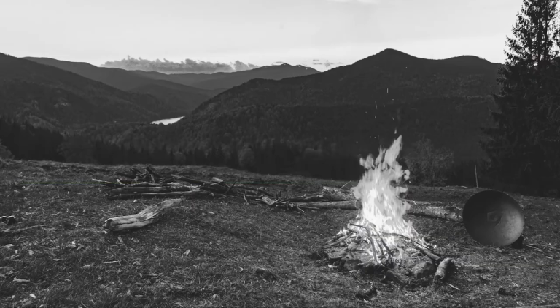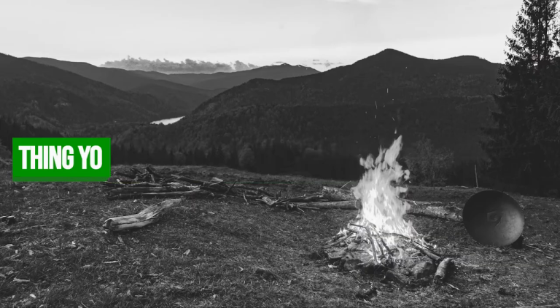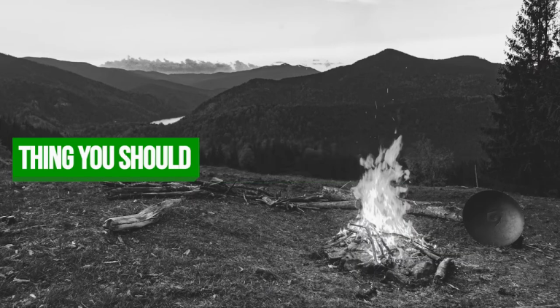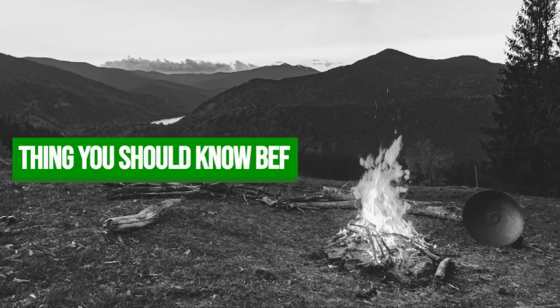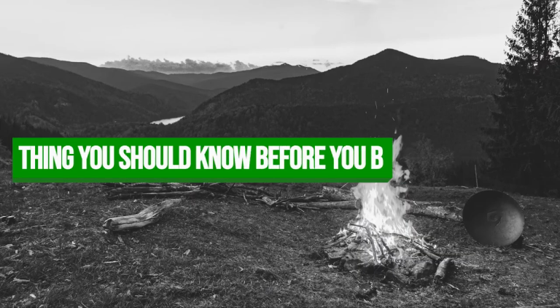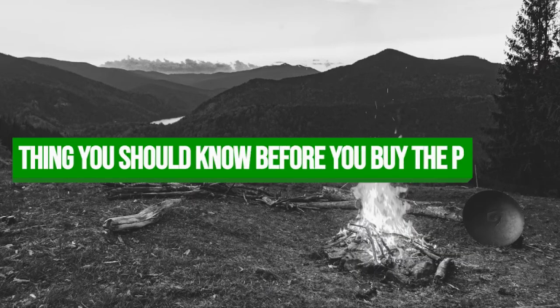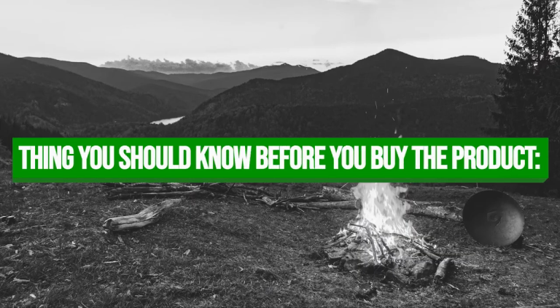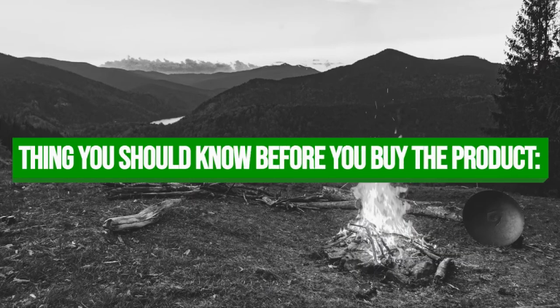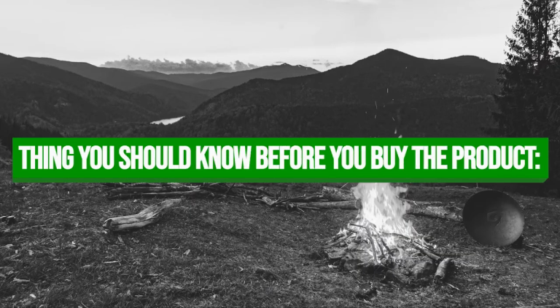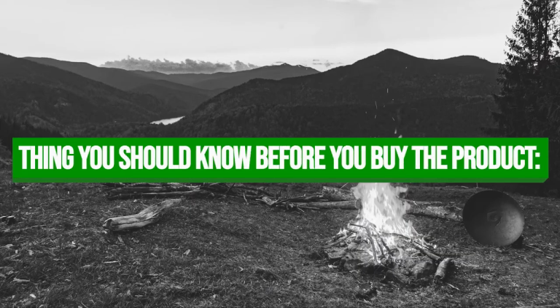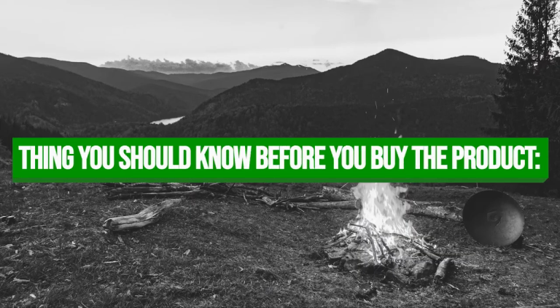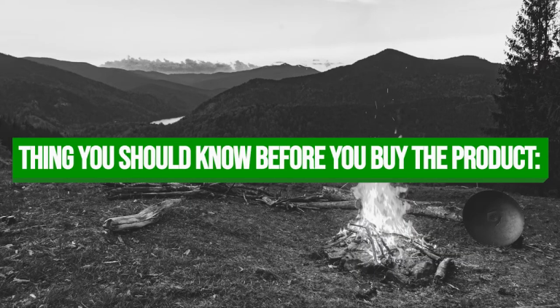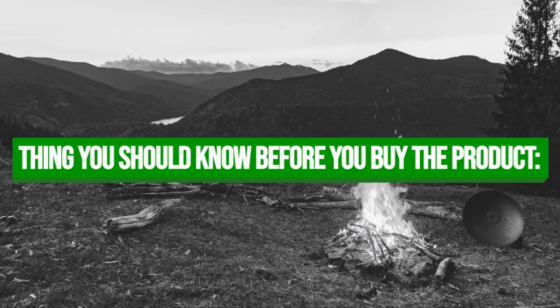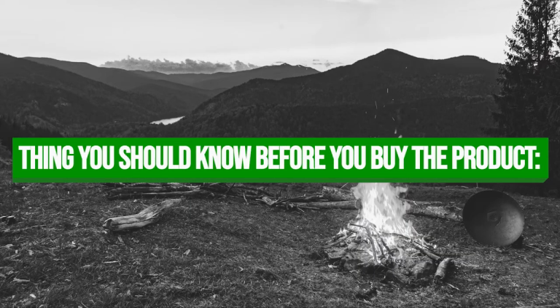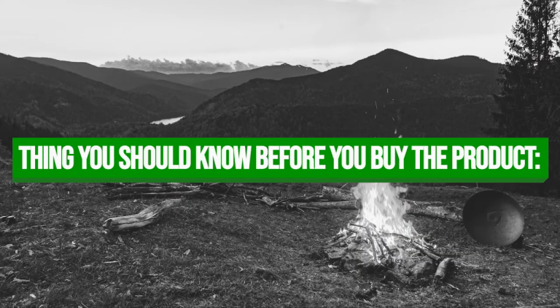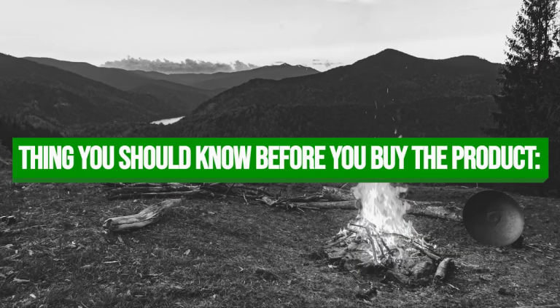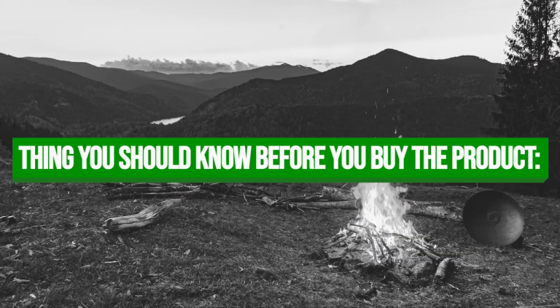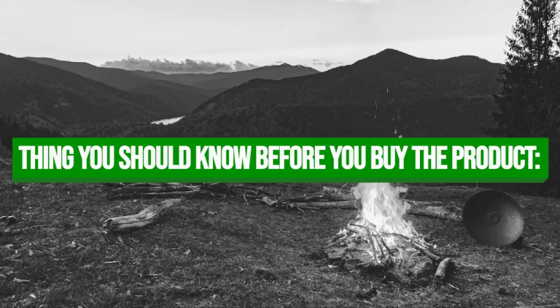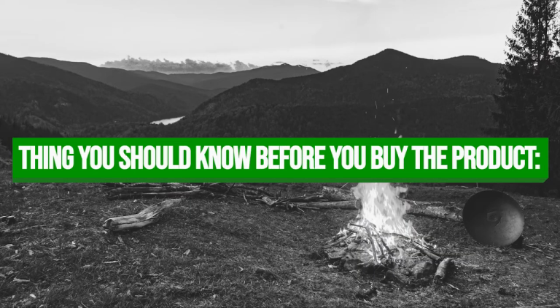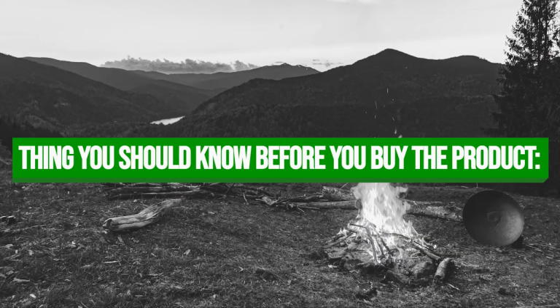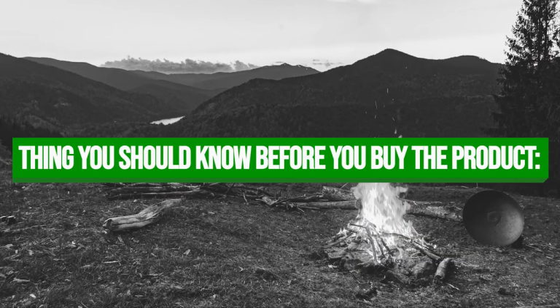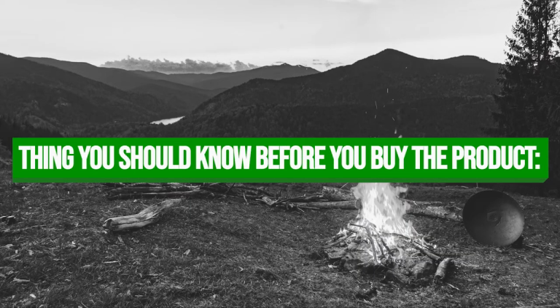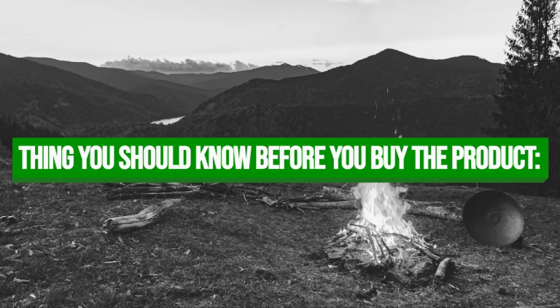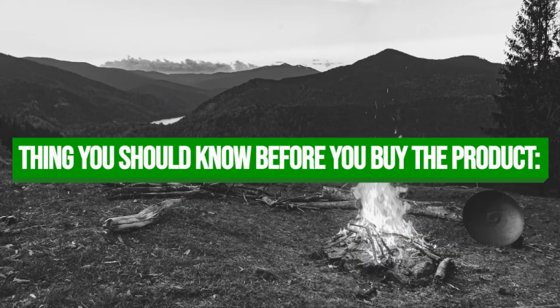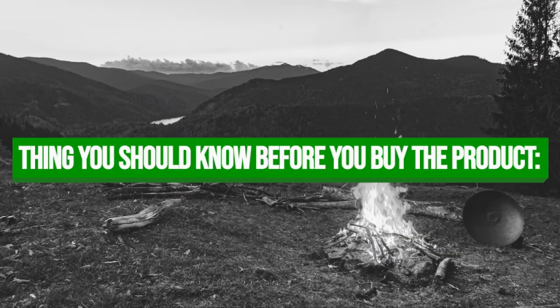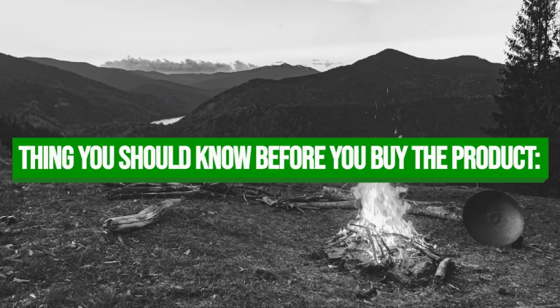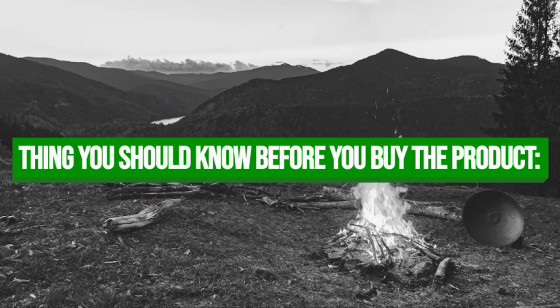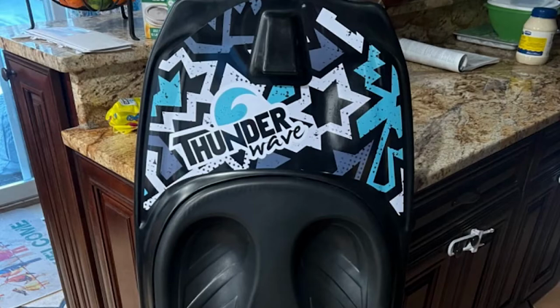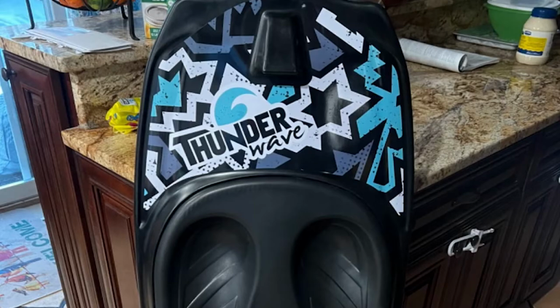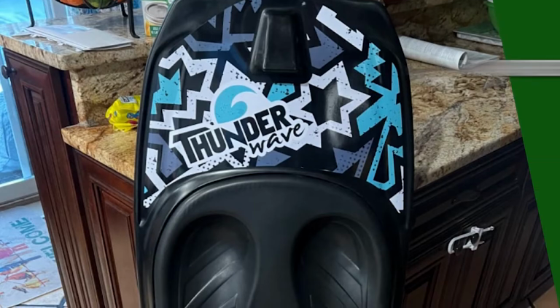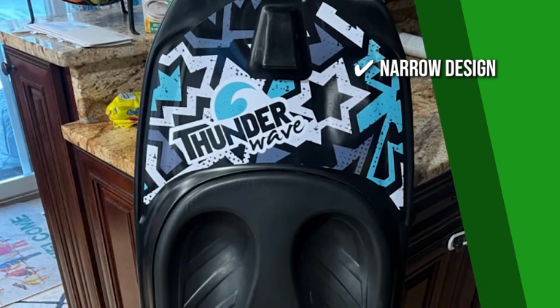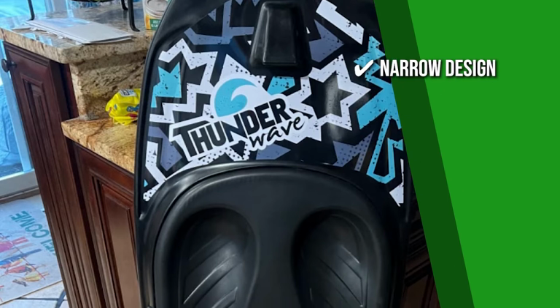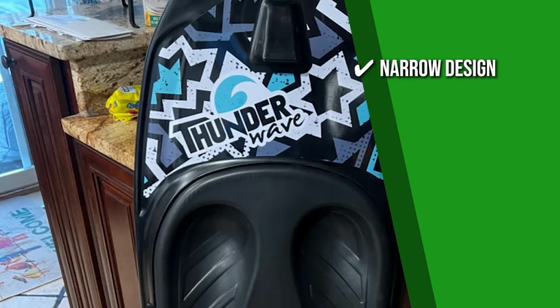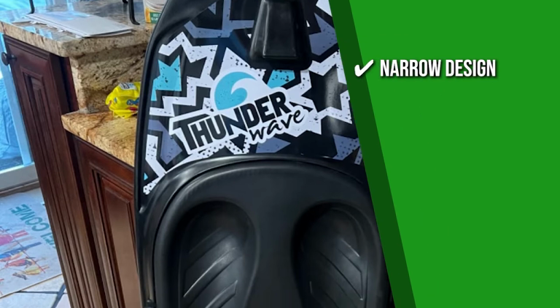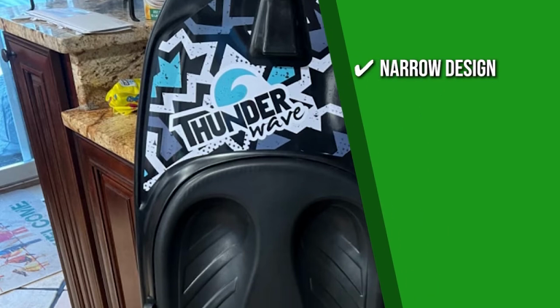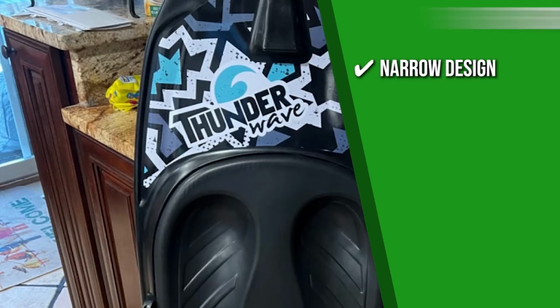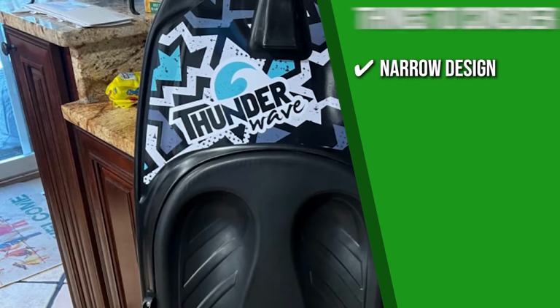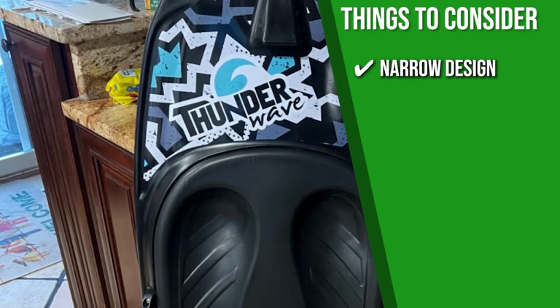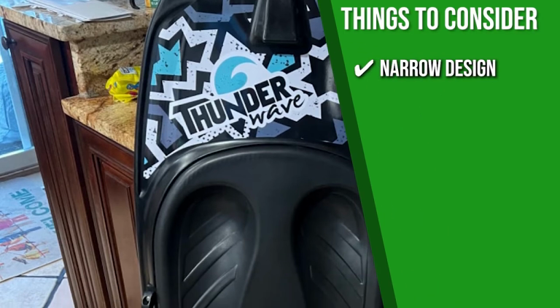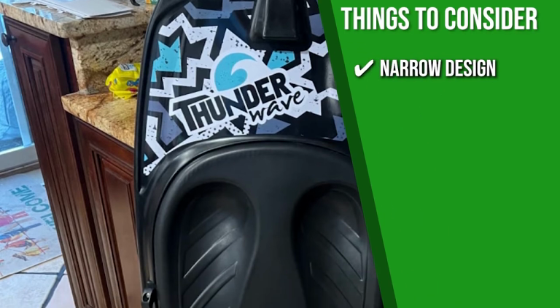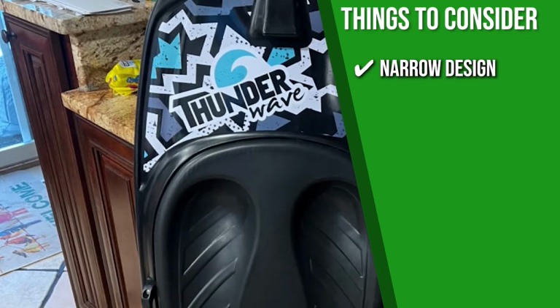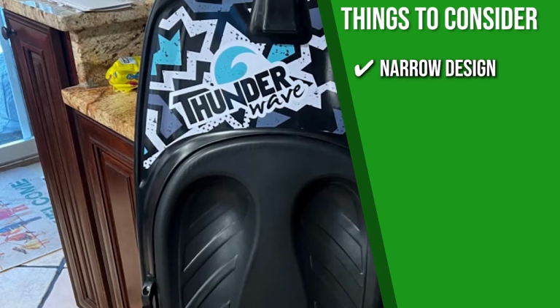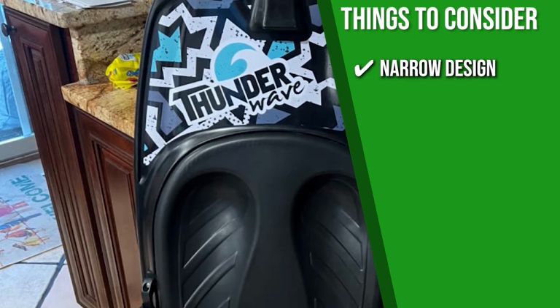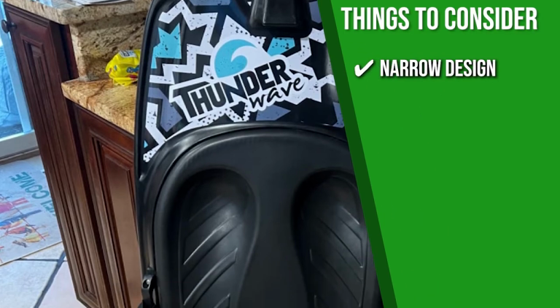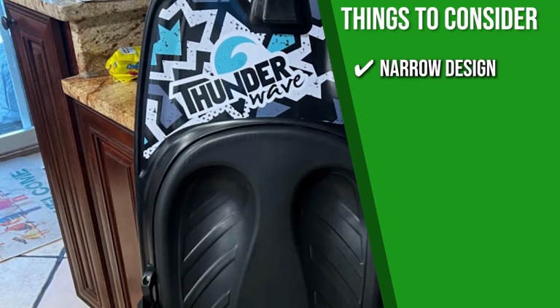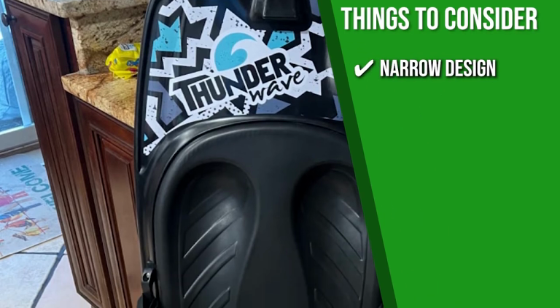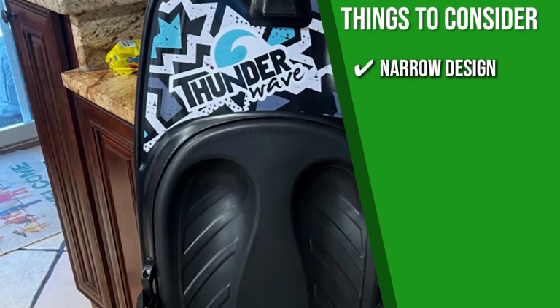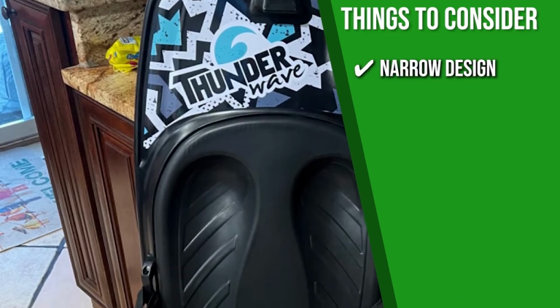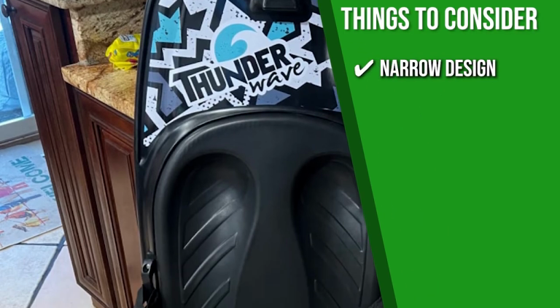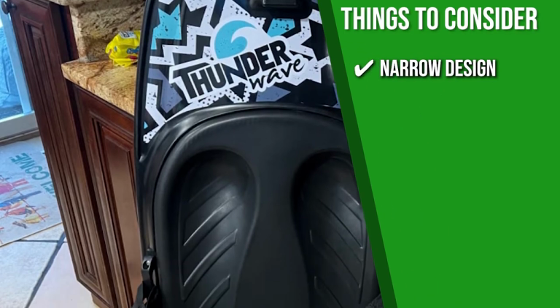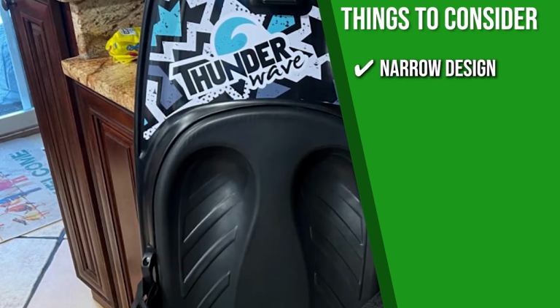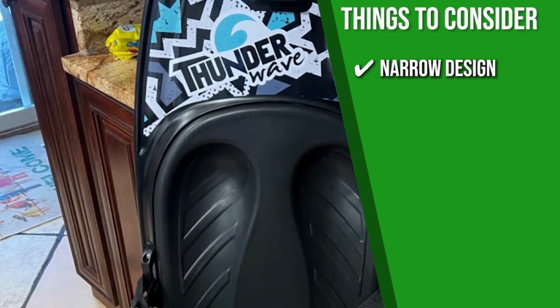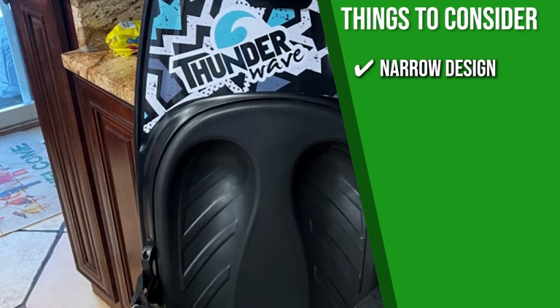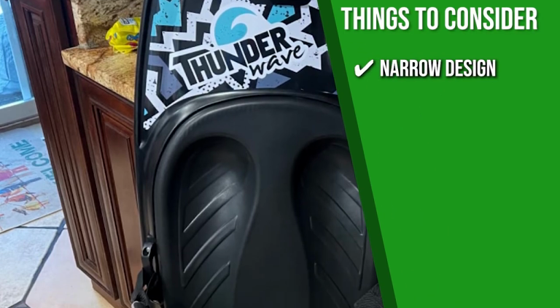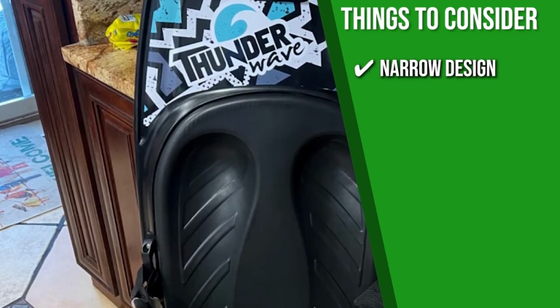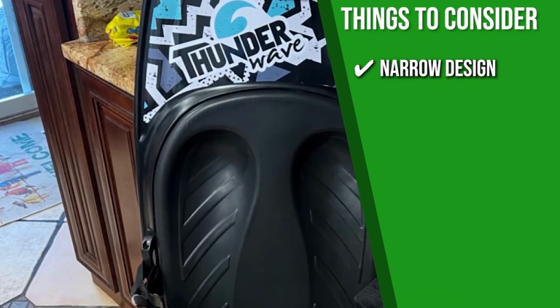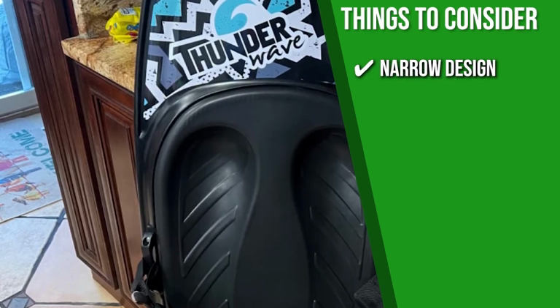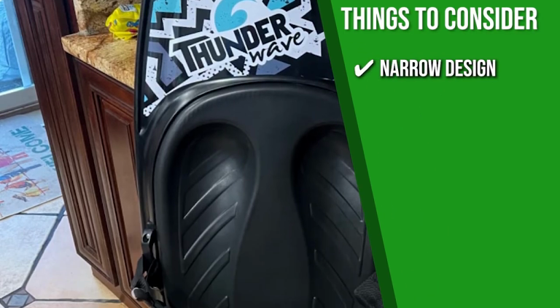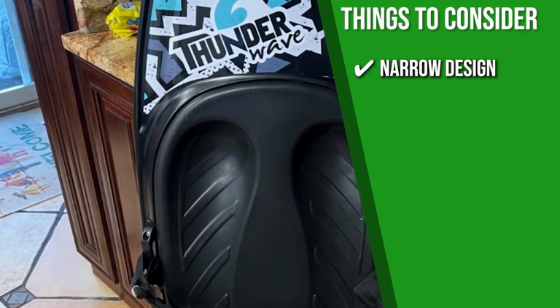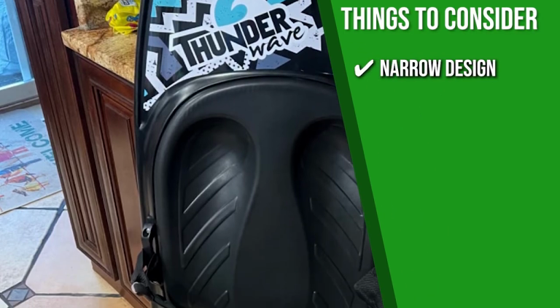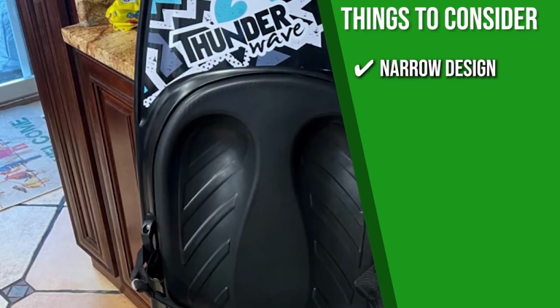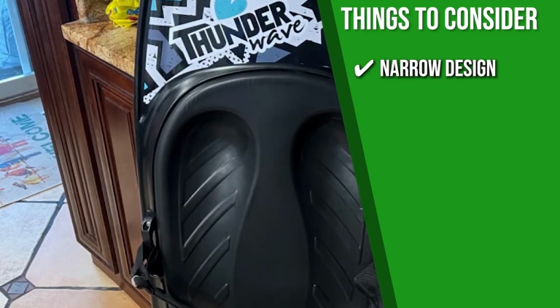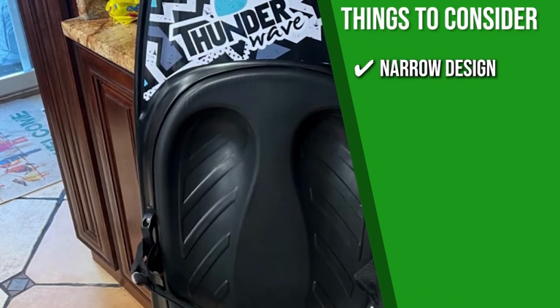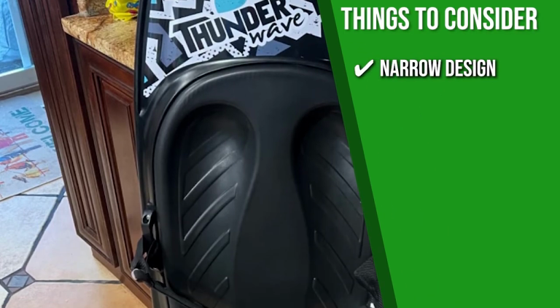Keeping all that in mind, the thing you should know before you buy the product is: it has a narrow design, which means that you'll get sprayed while cutting.